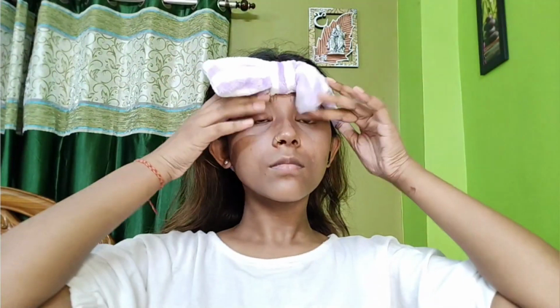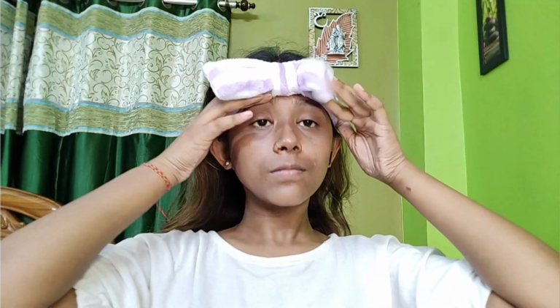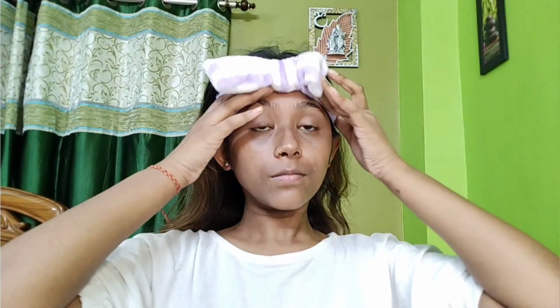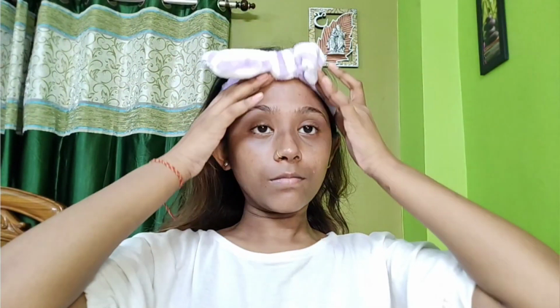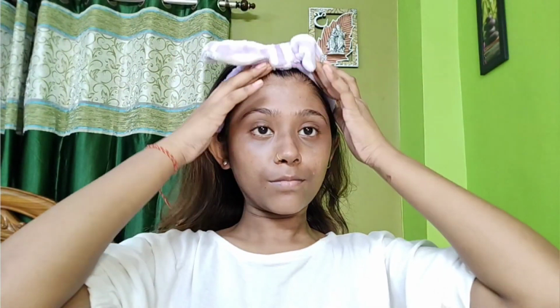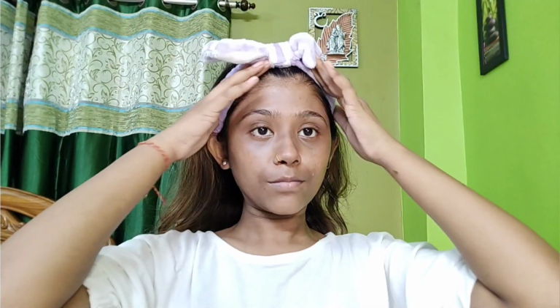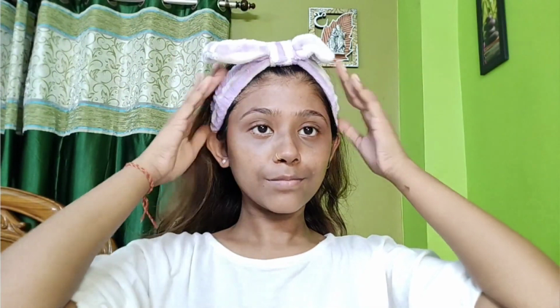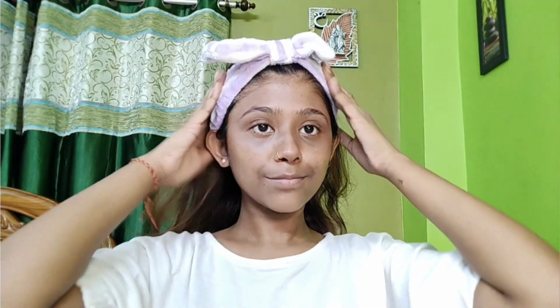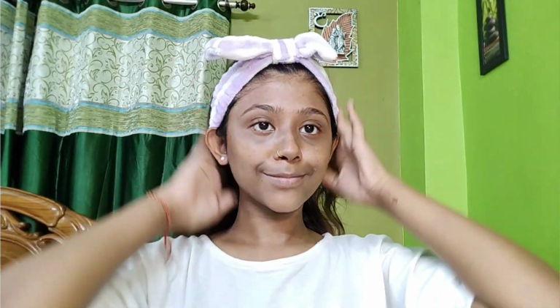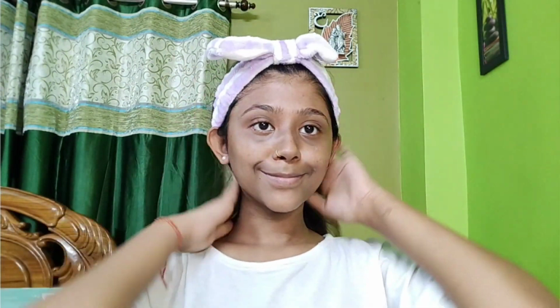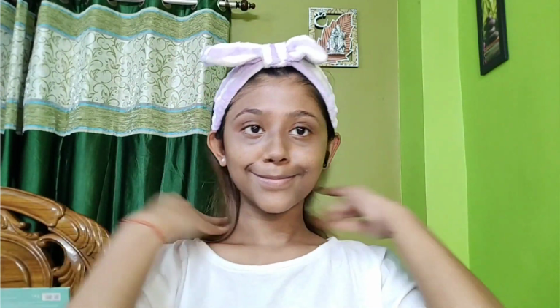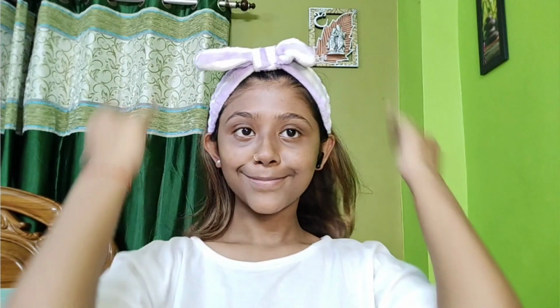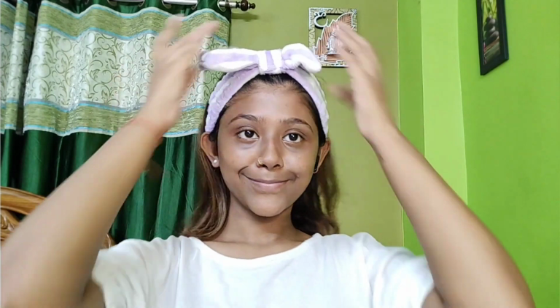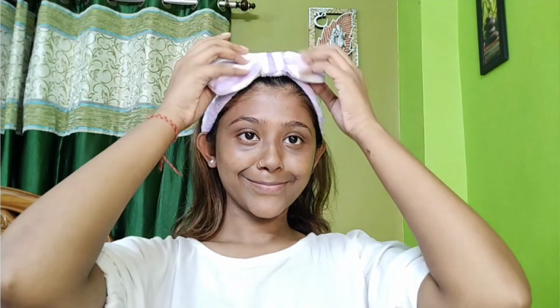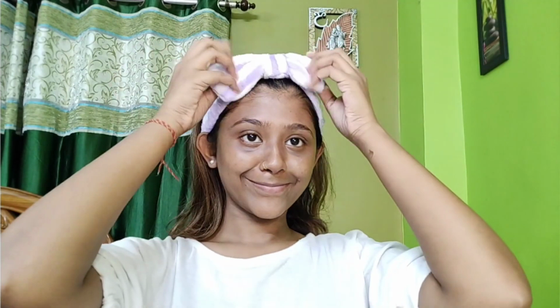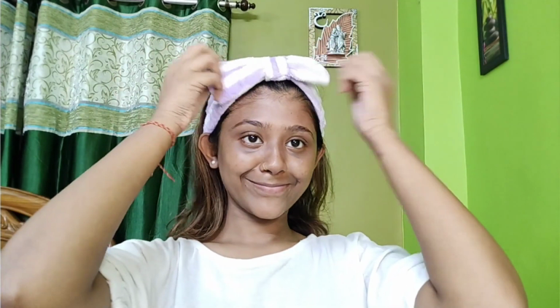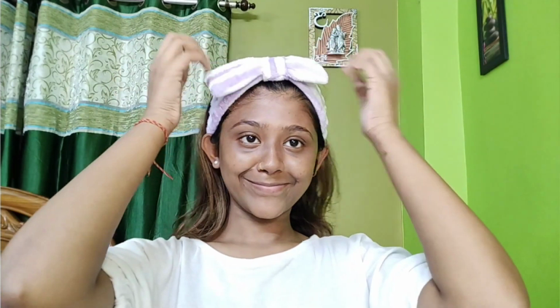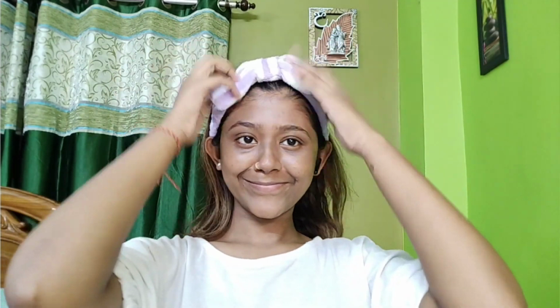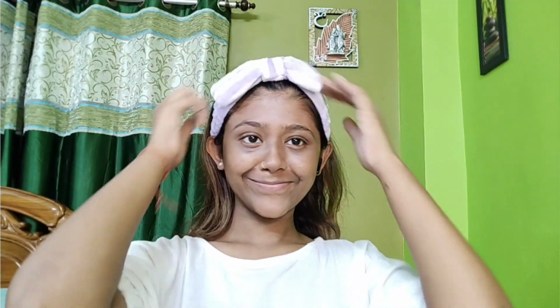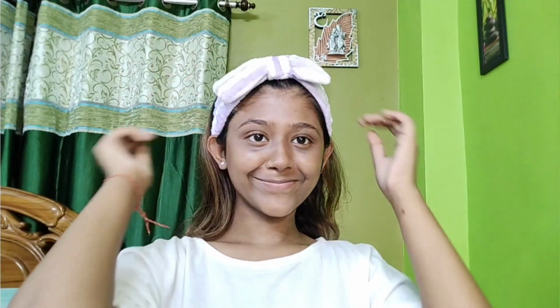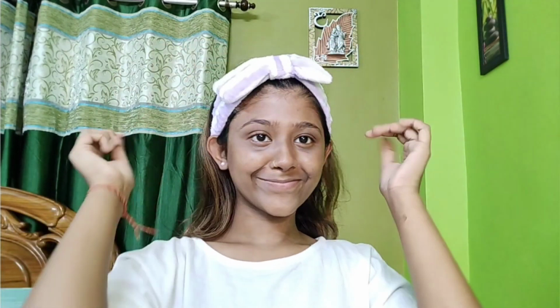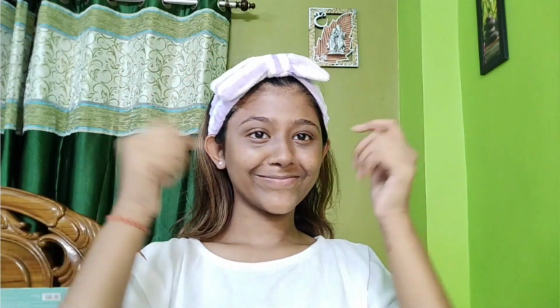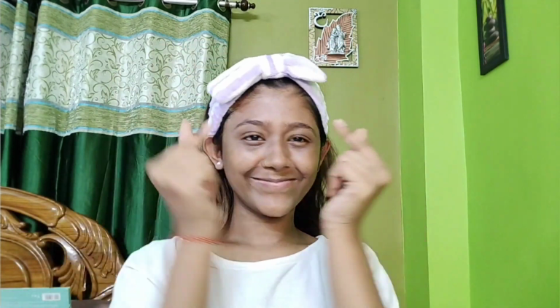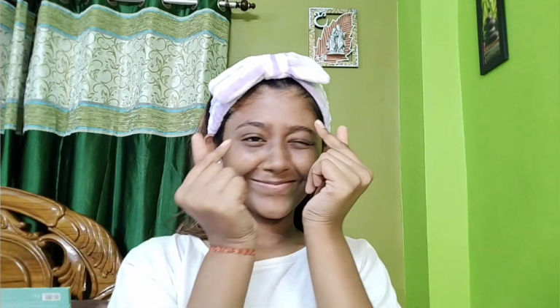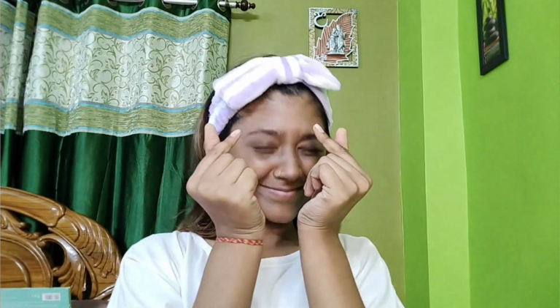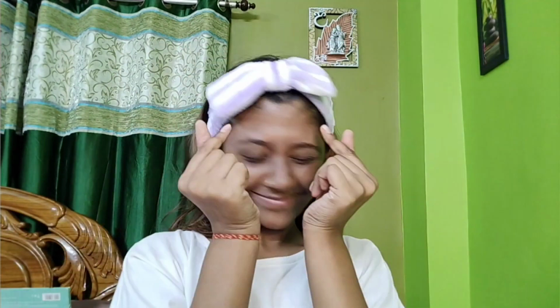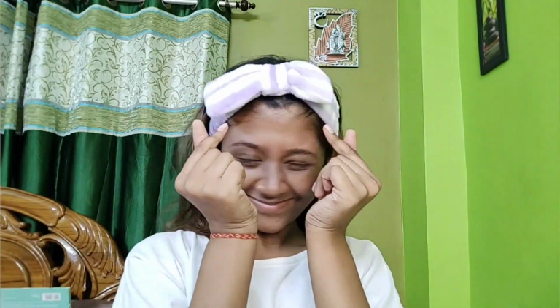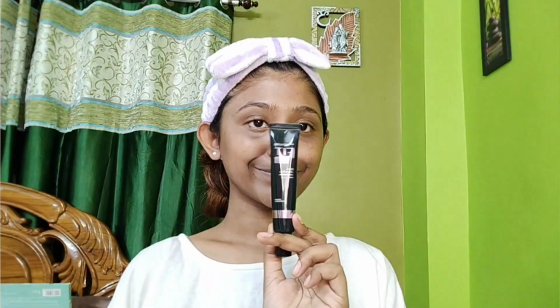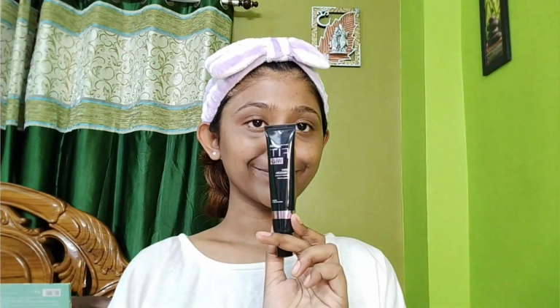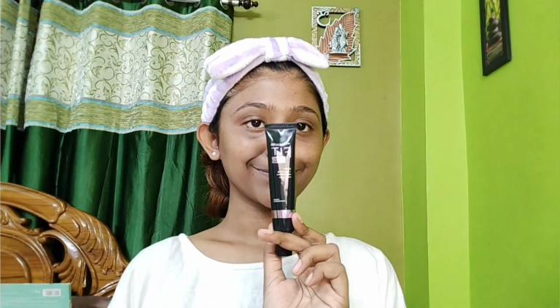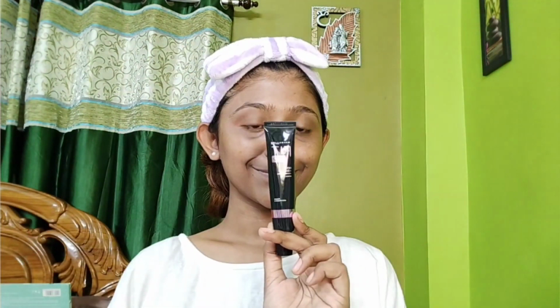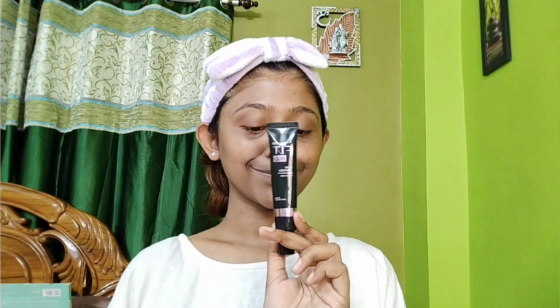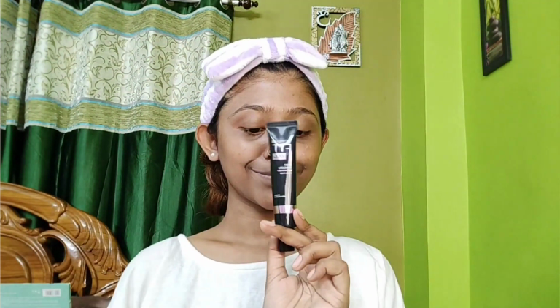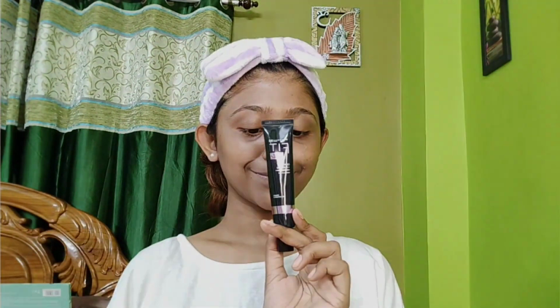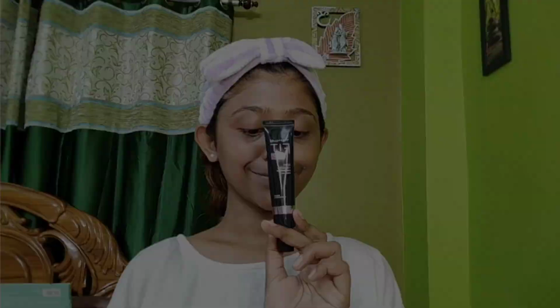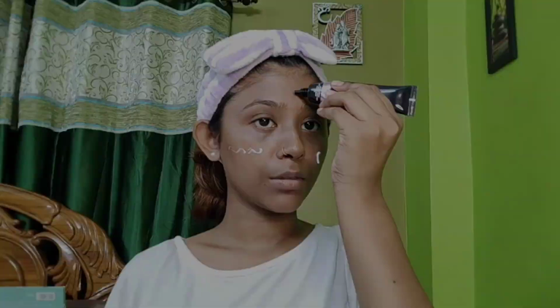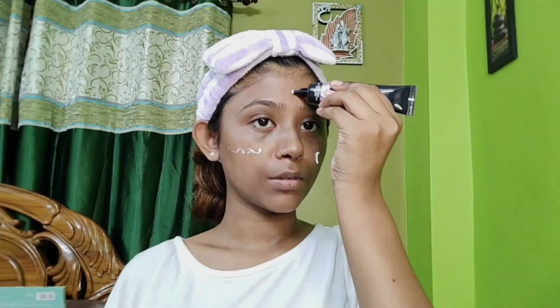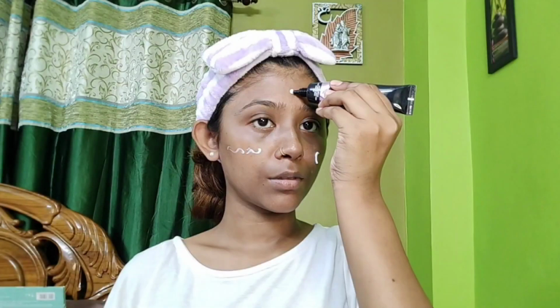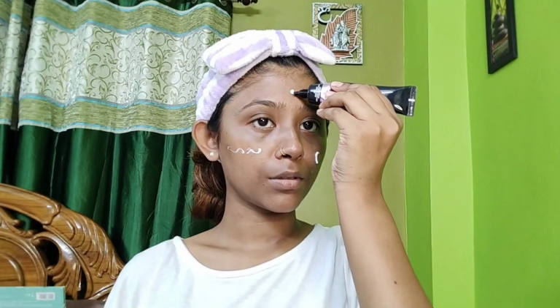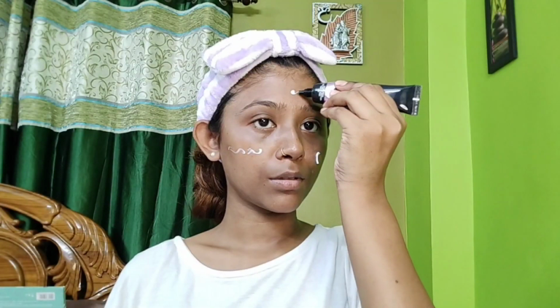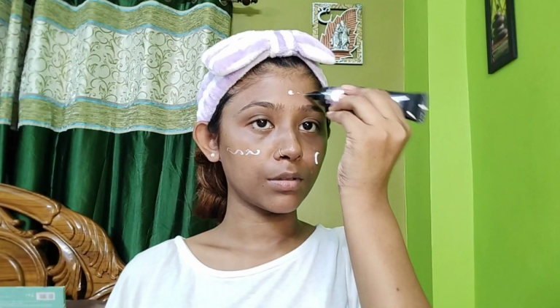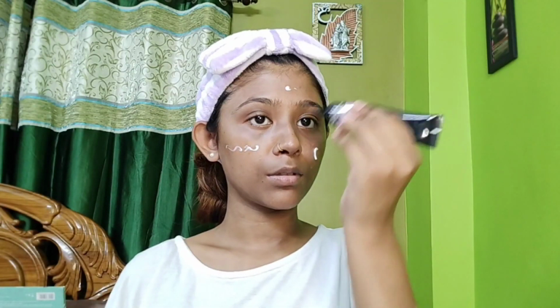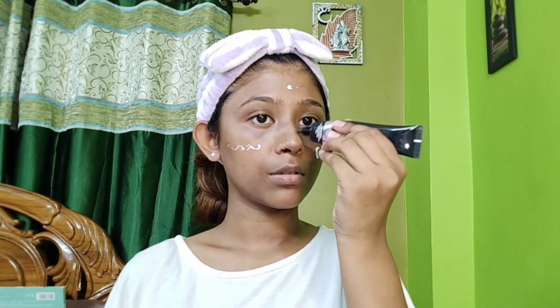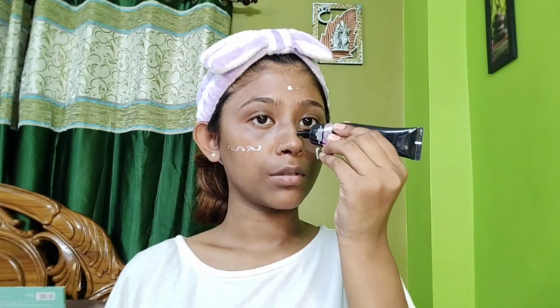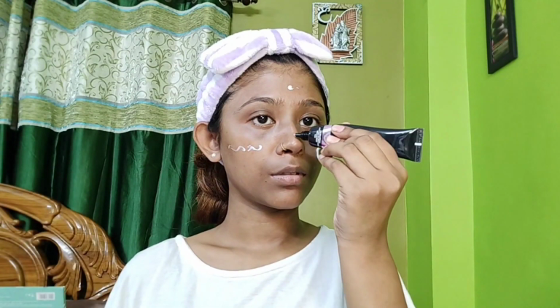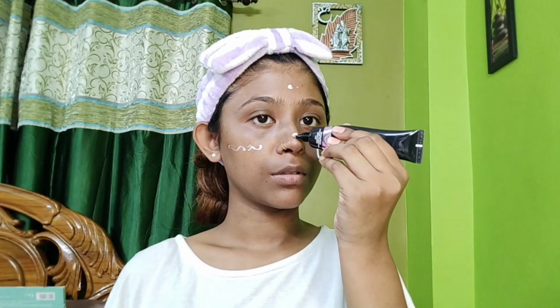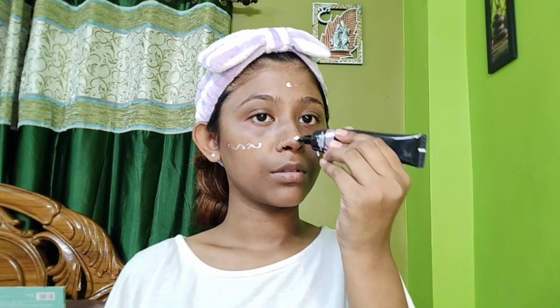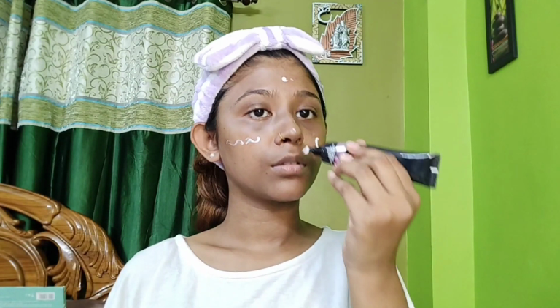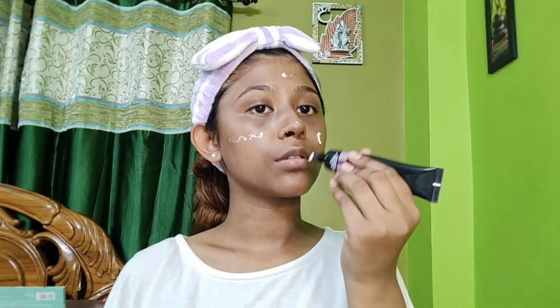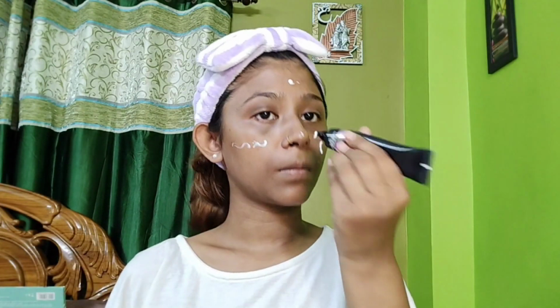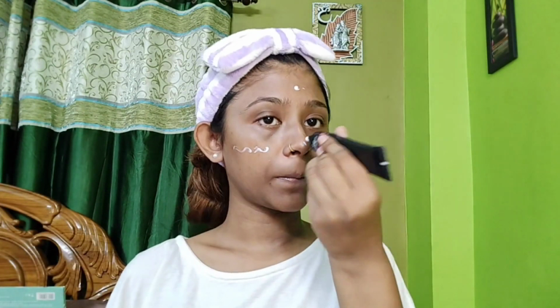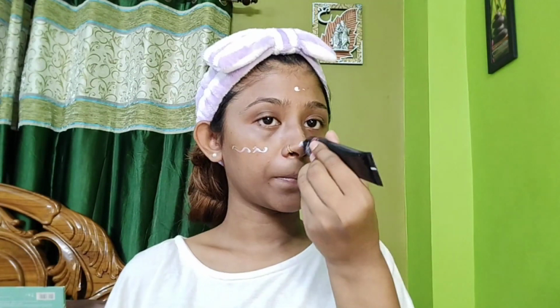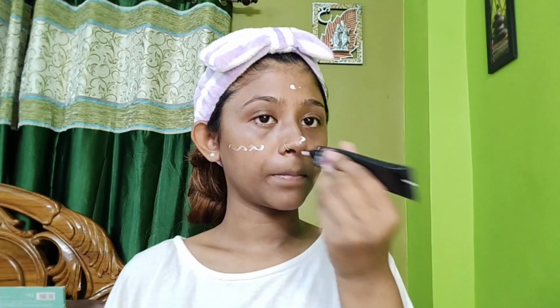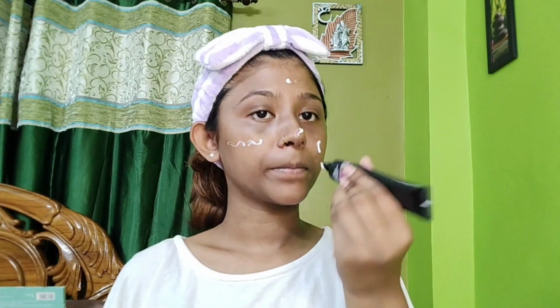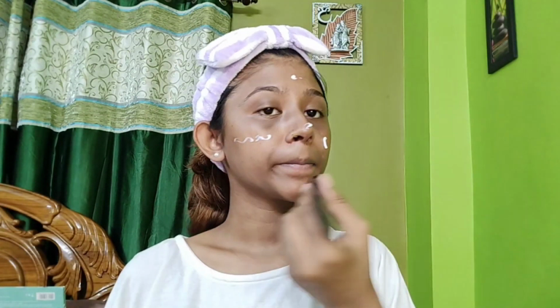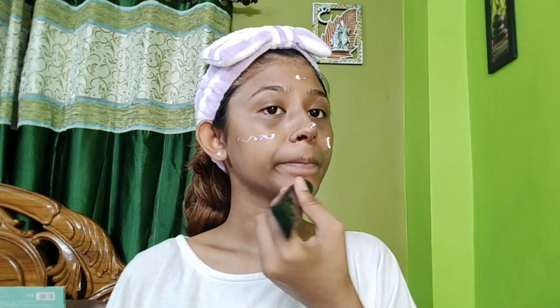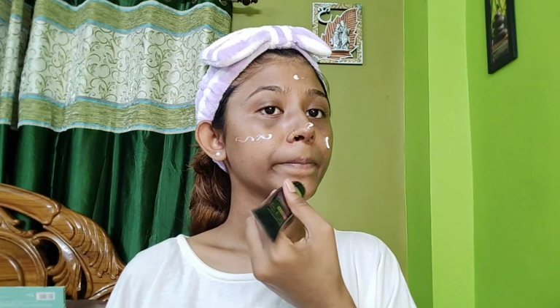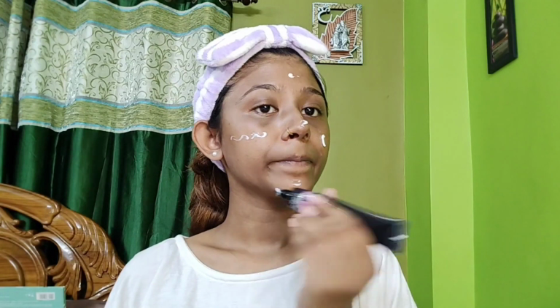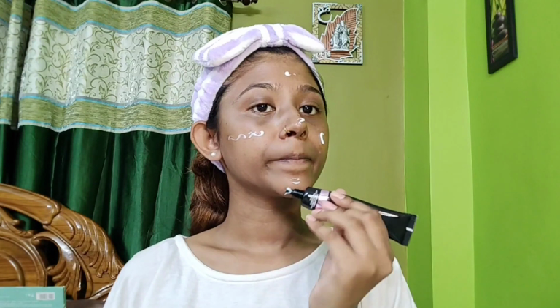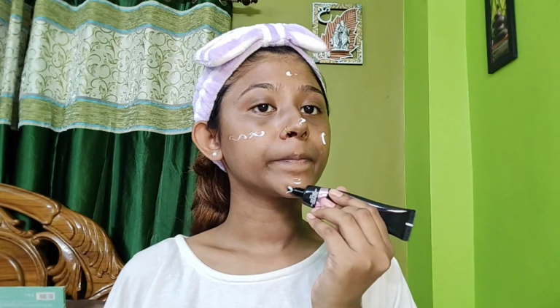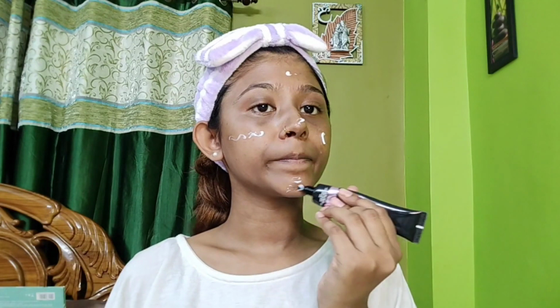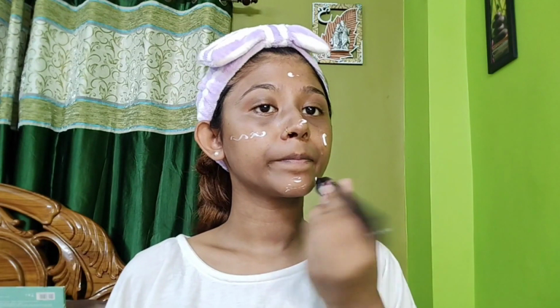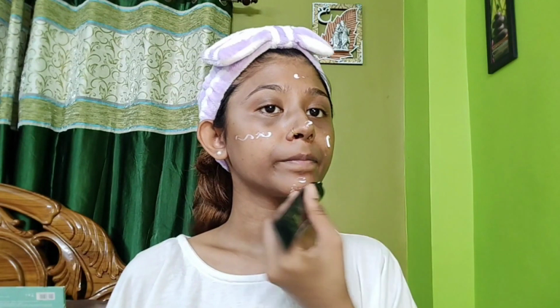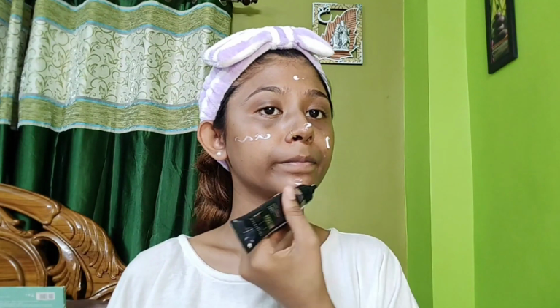First of all, I have used this hair vent so that there is no extra hair on the face. I am using Fit Me Primer here to keep my base completely dewy.